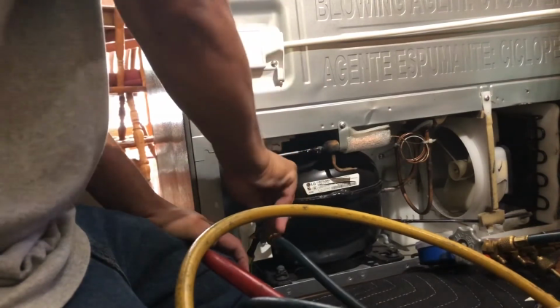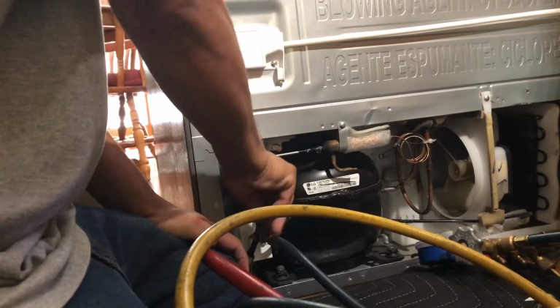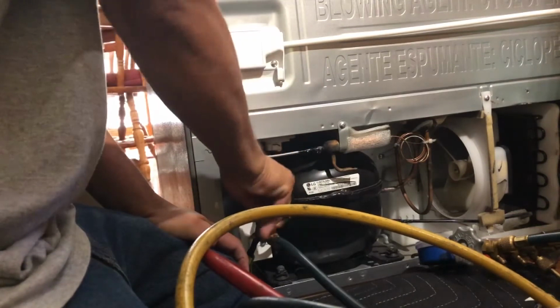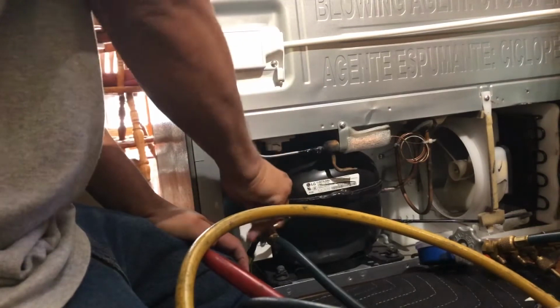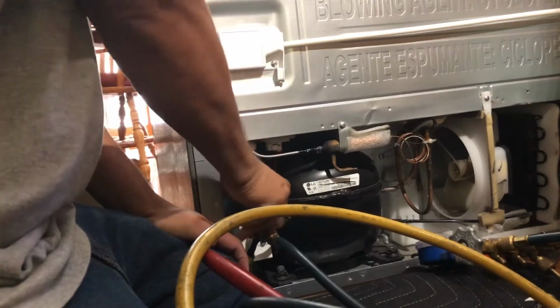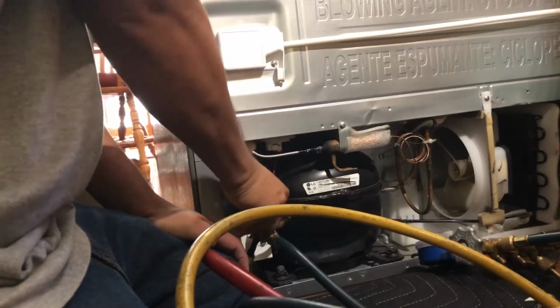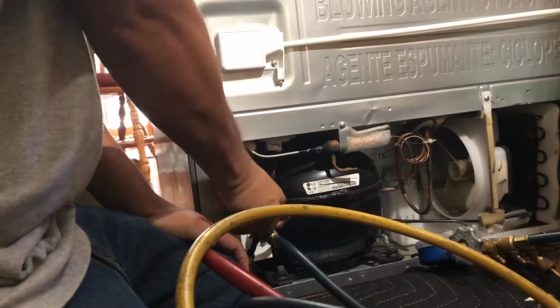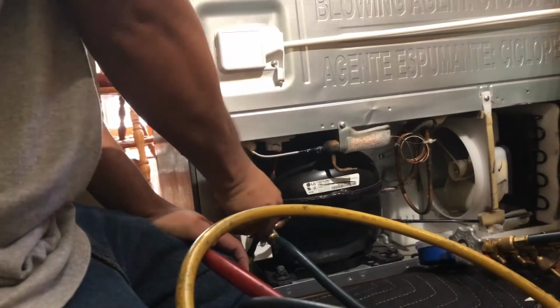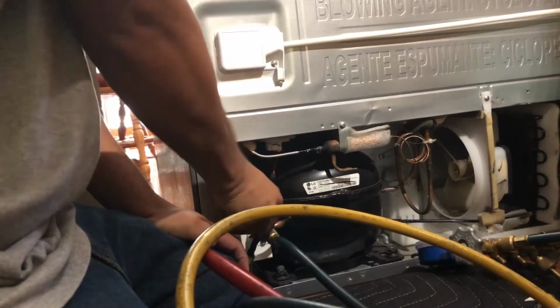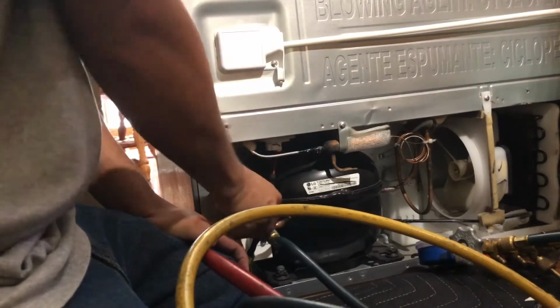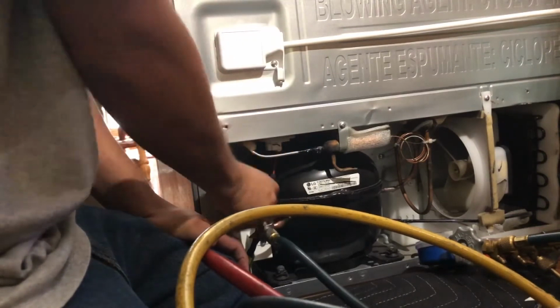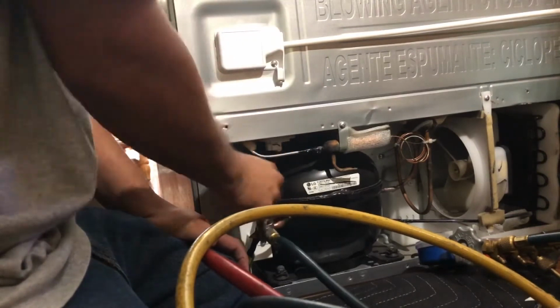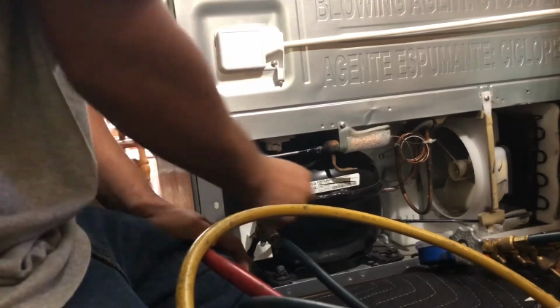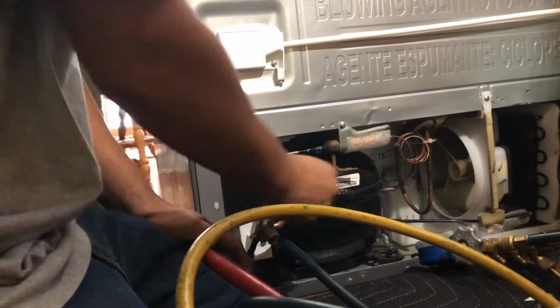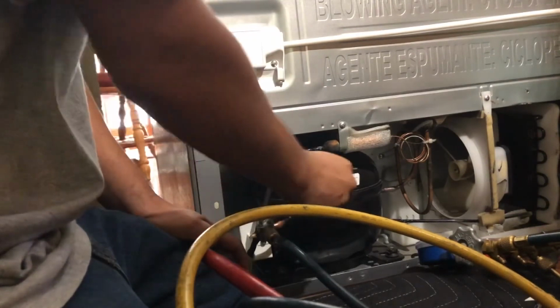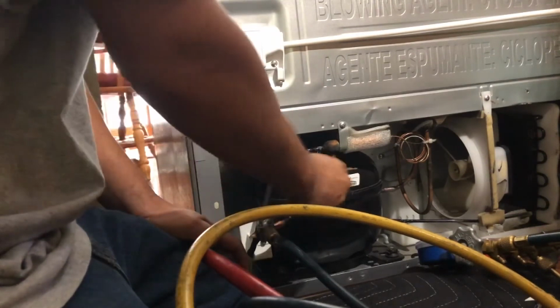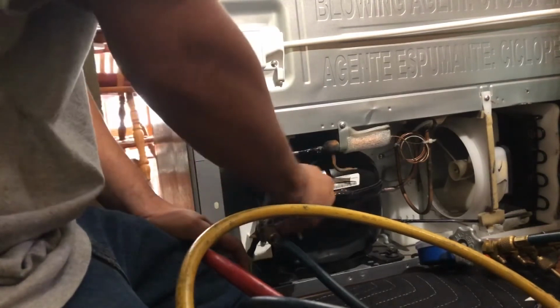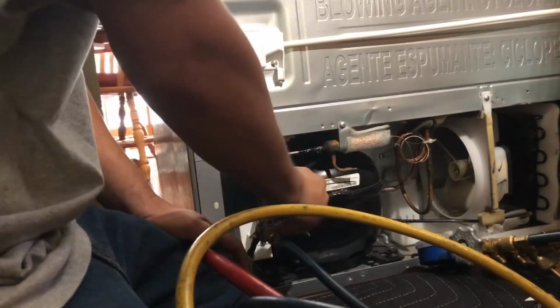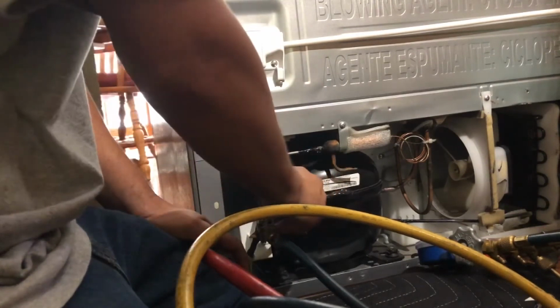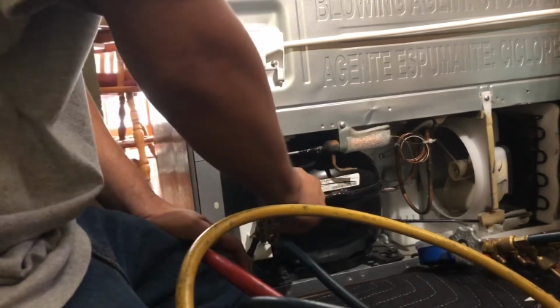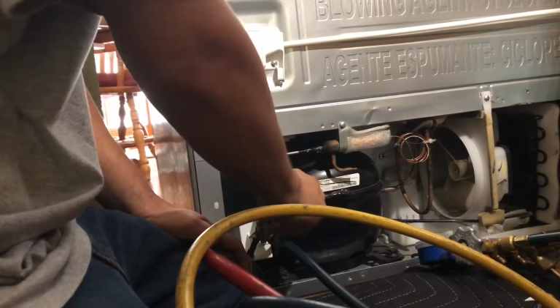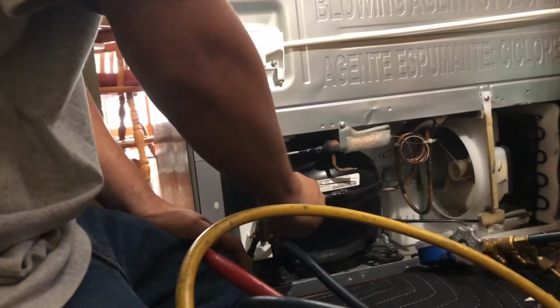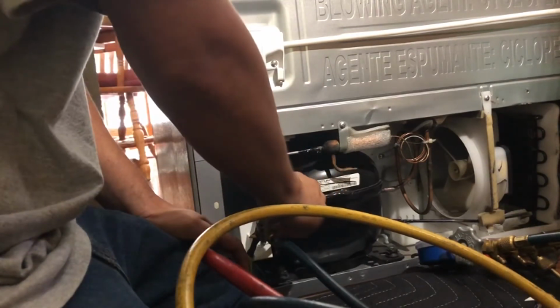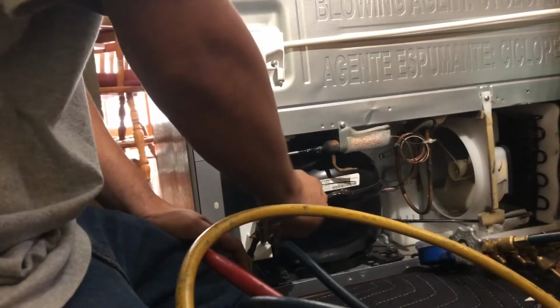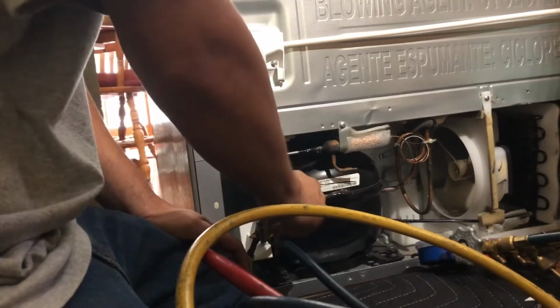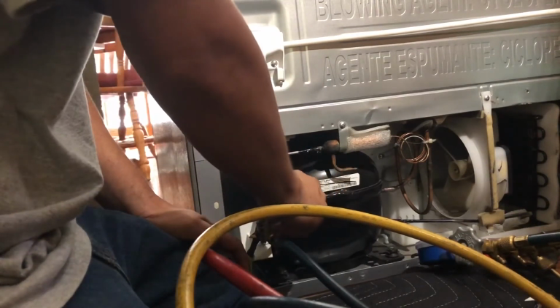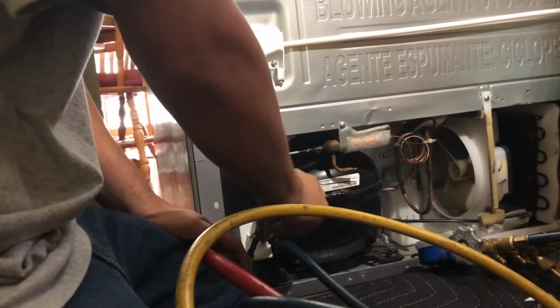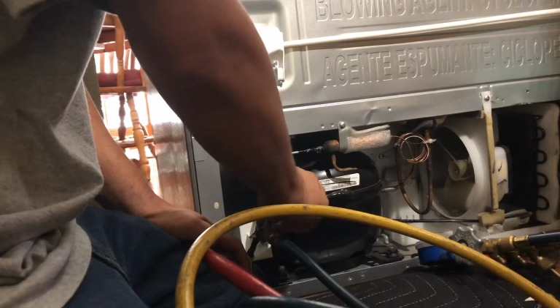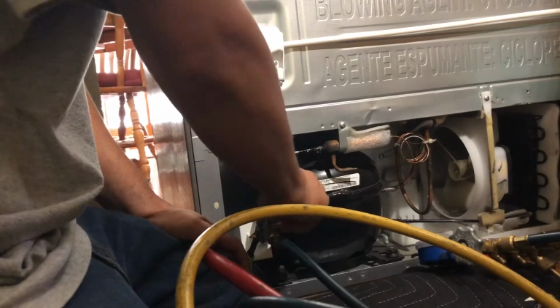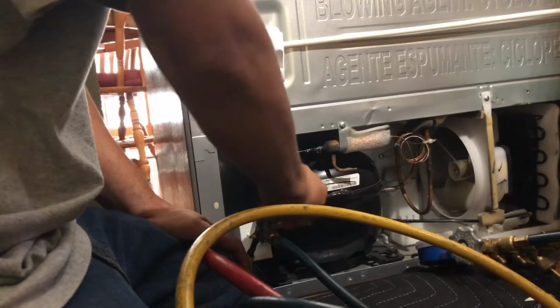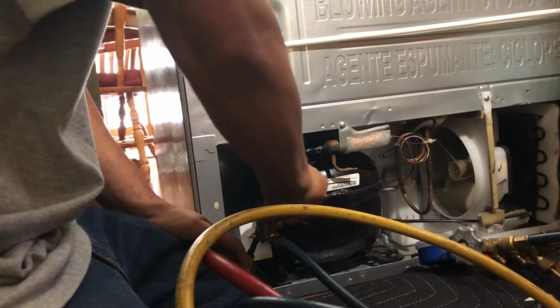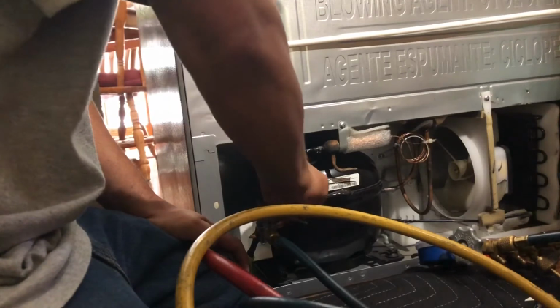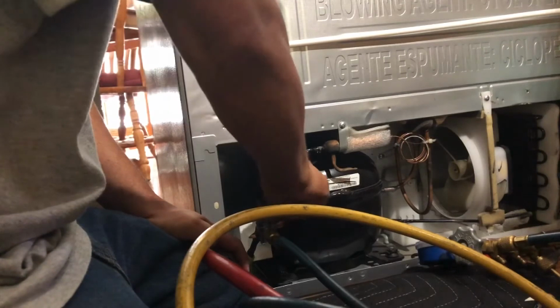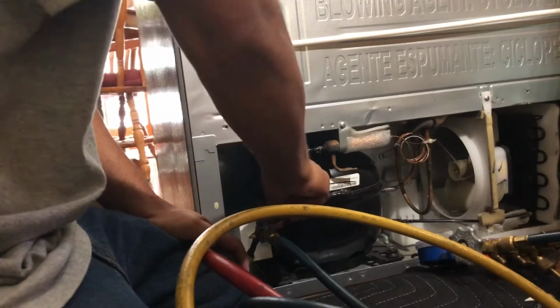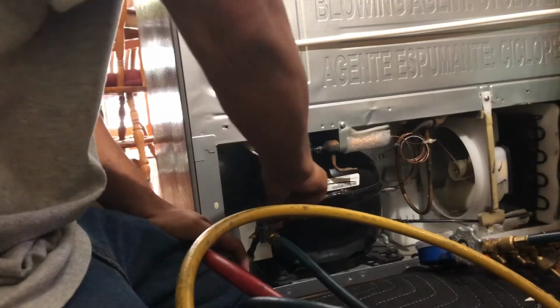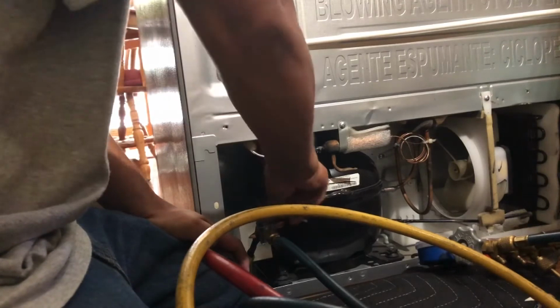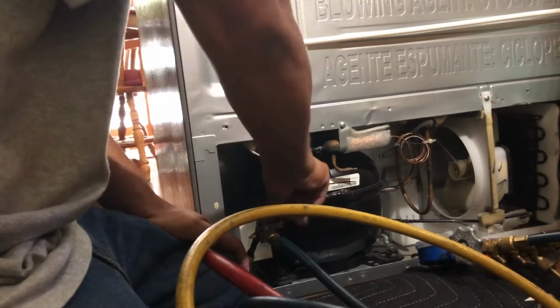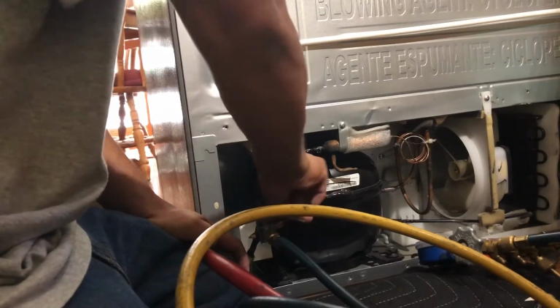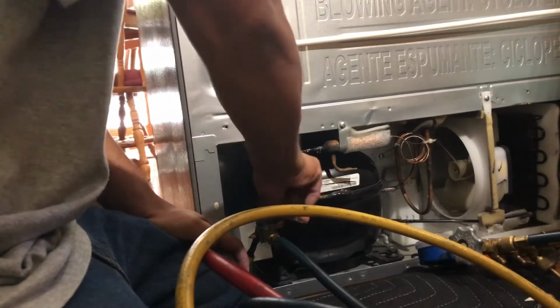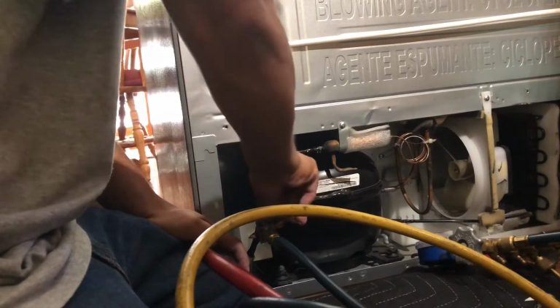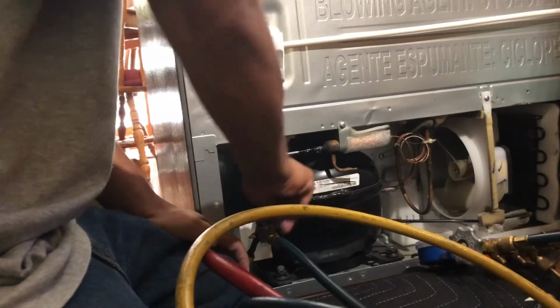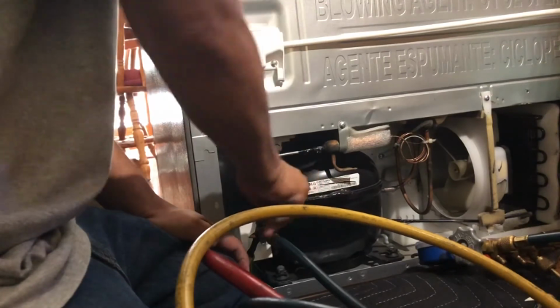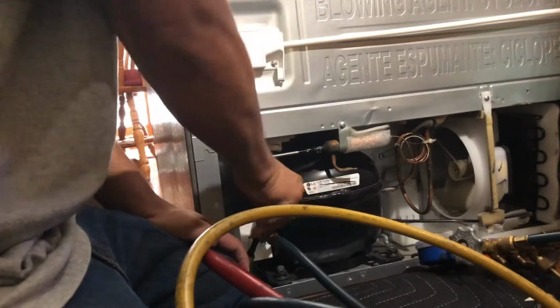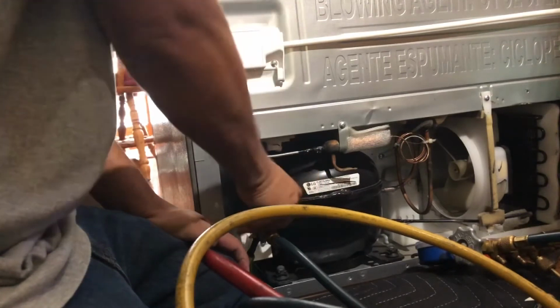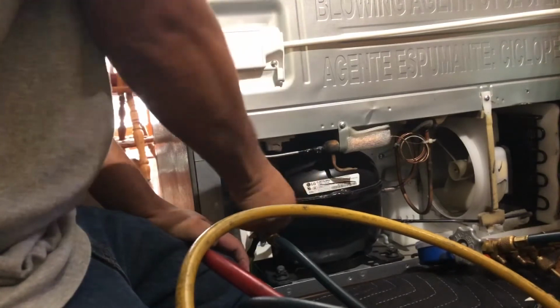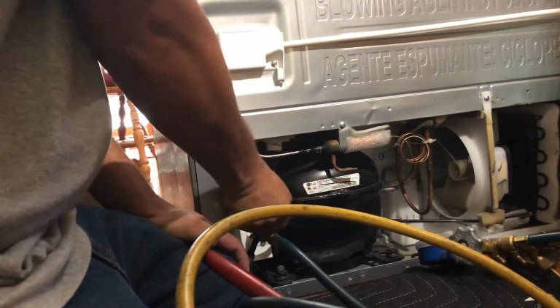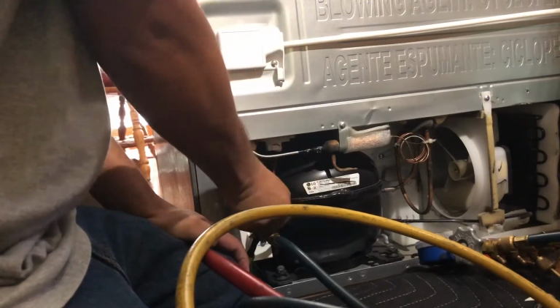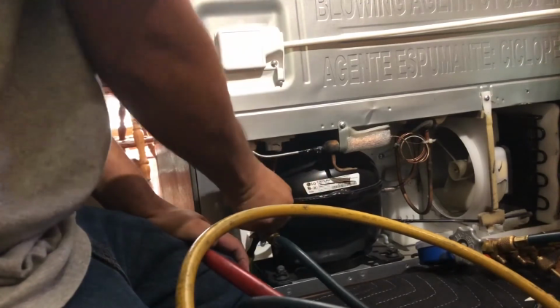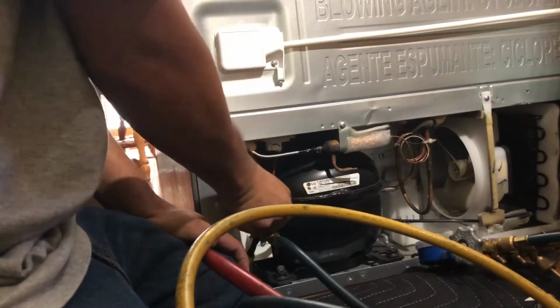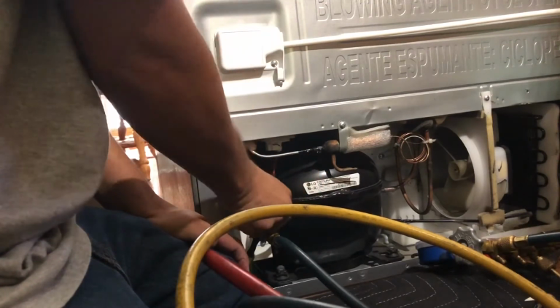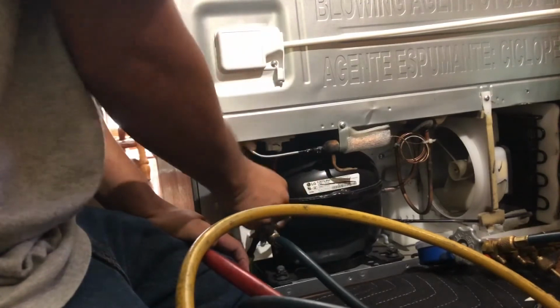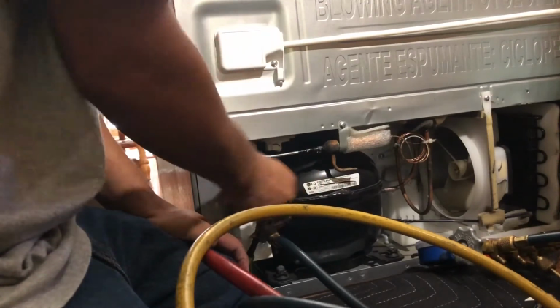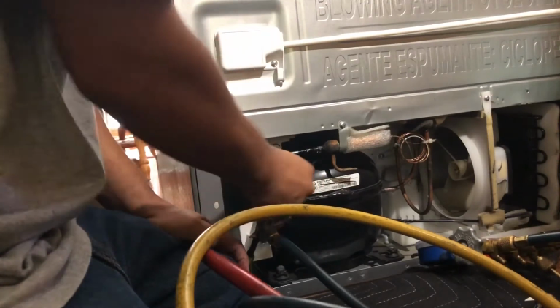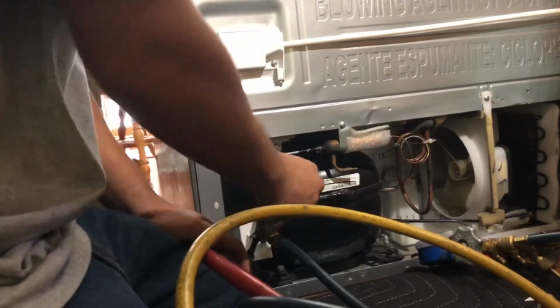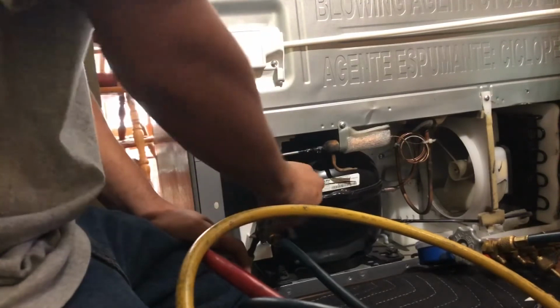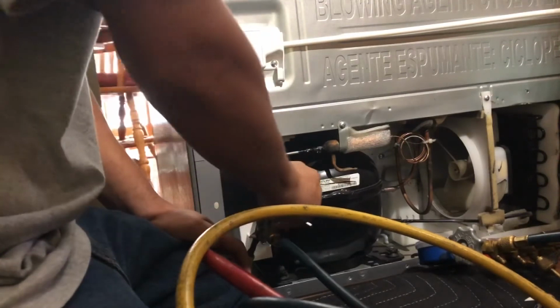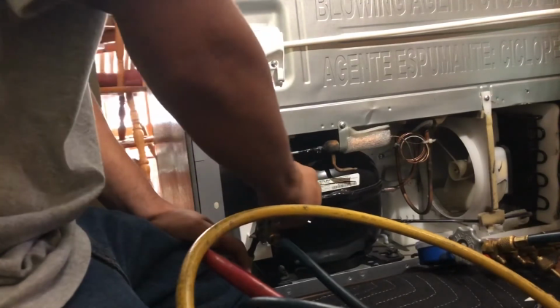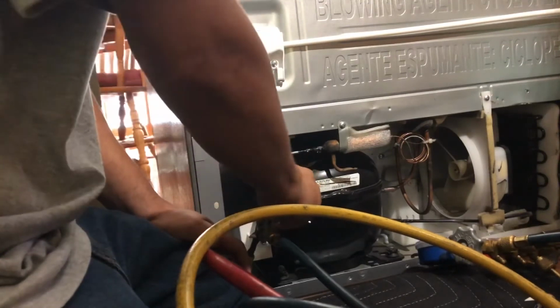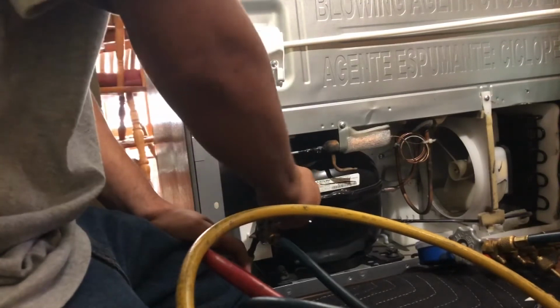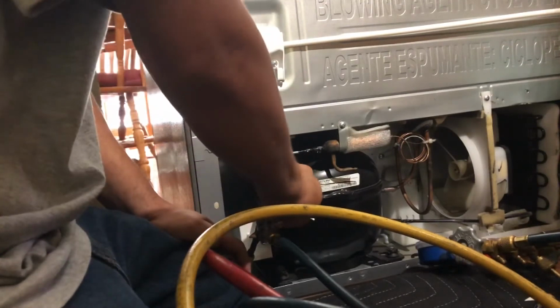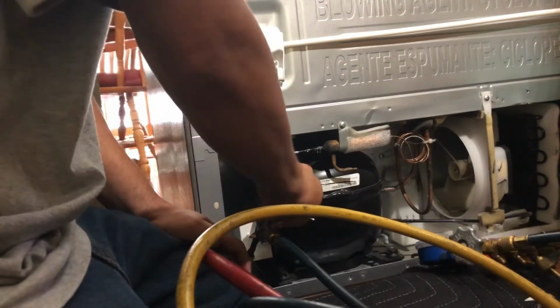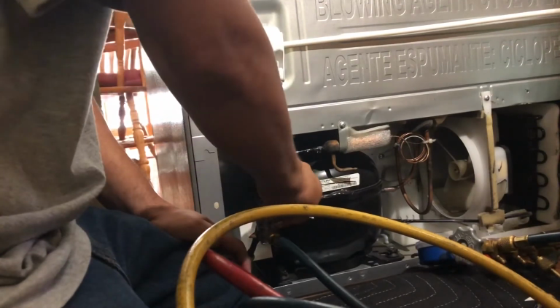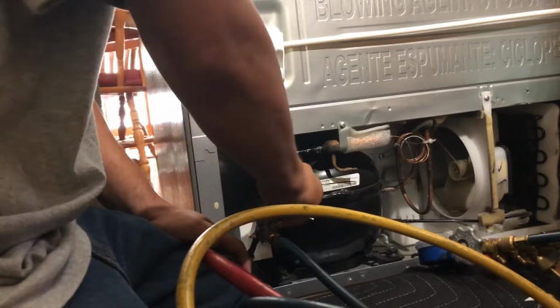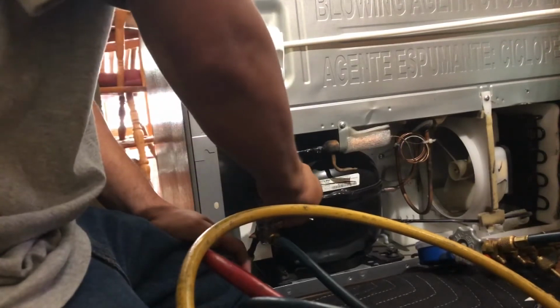You're supposed to tighten it as much as you can so that it makes a good seal and it won't leak when you open the valve.